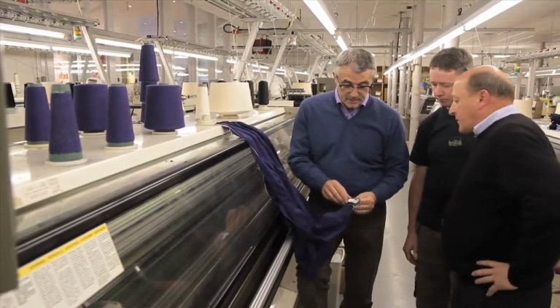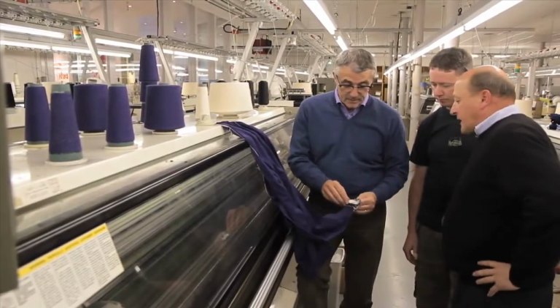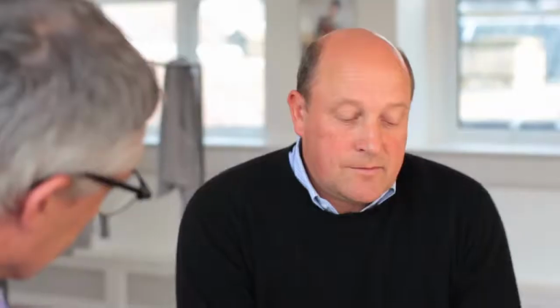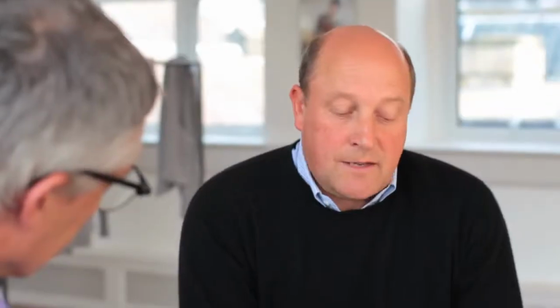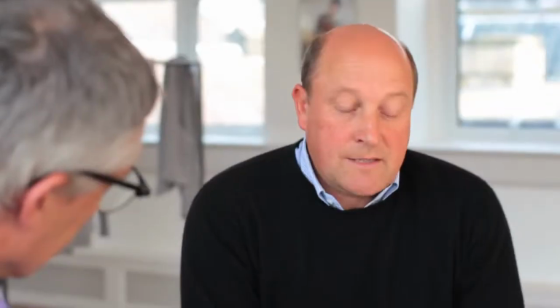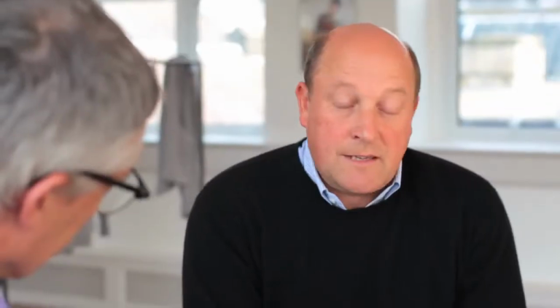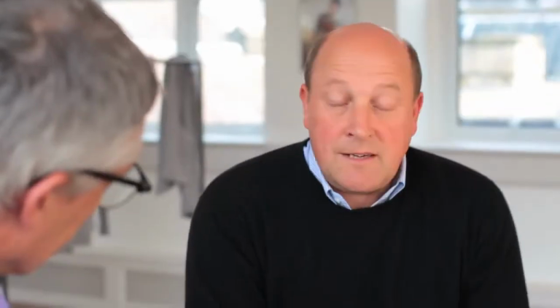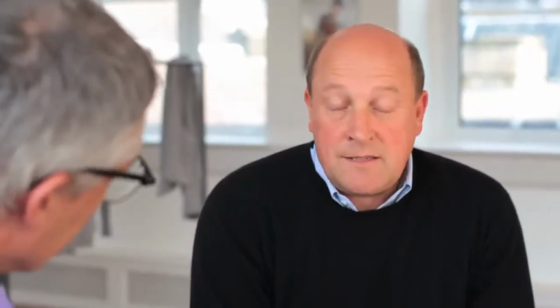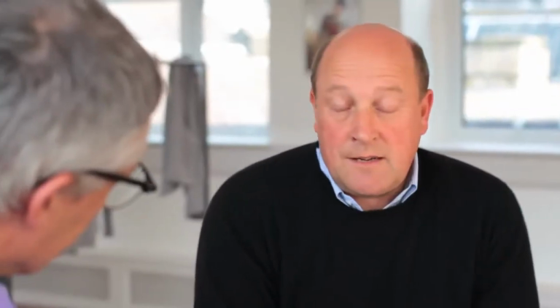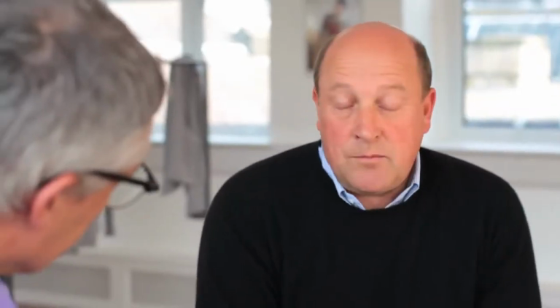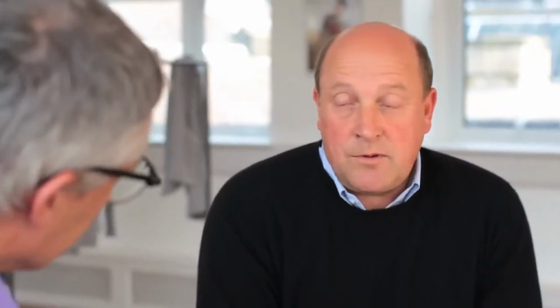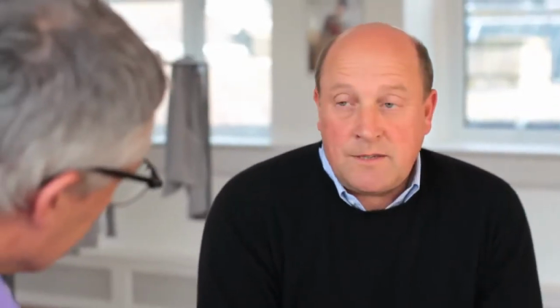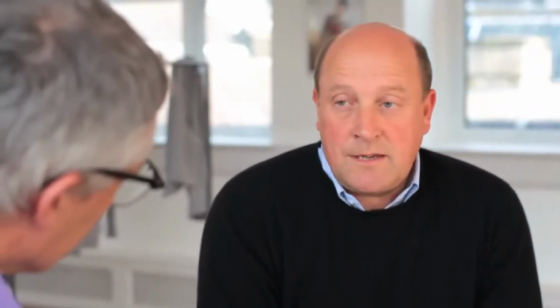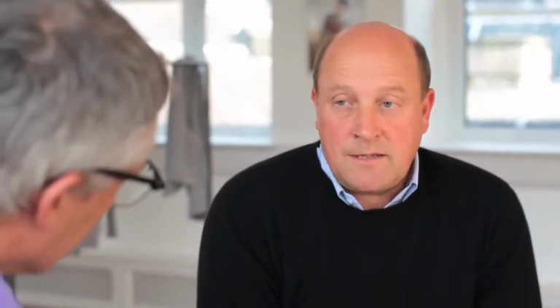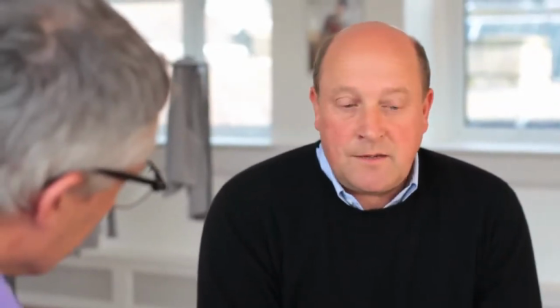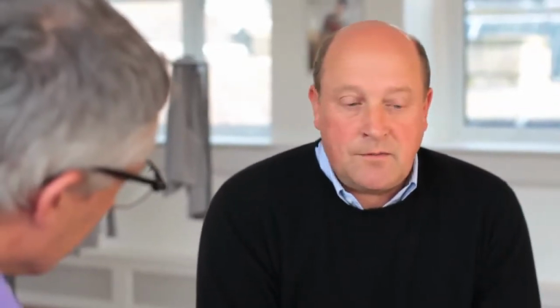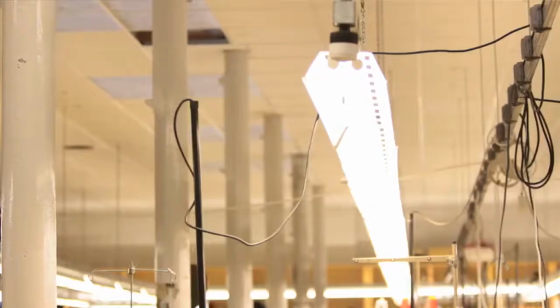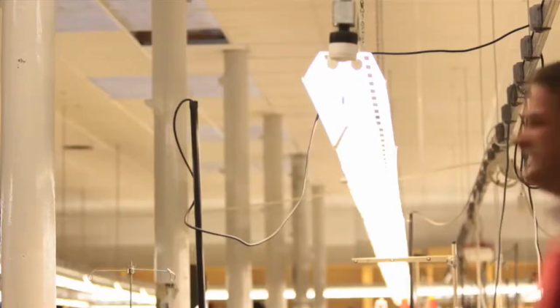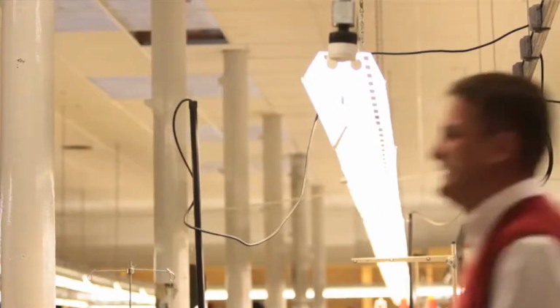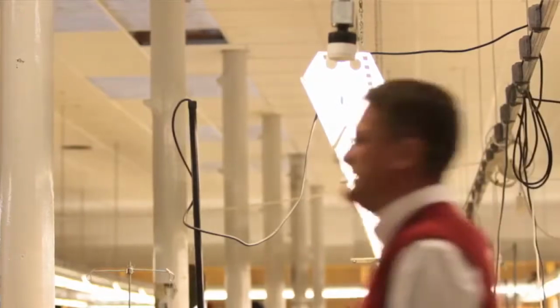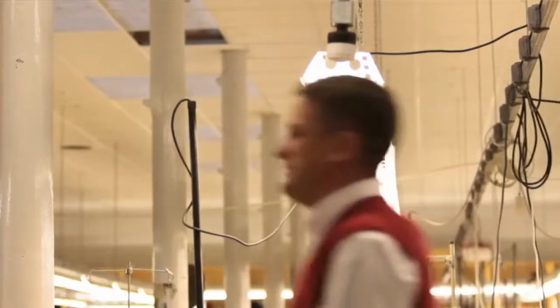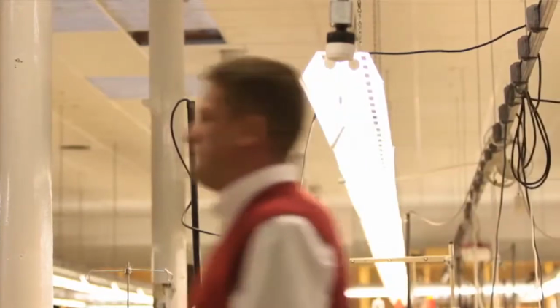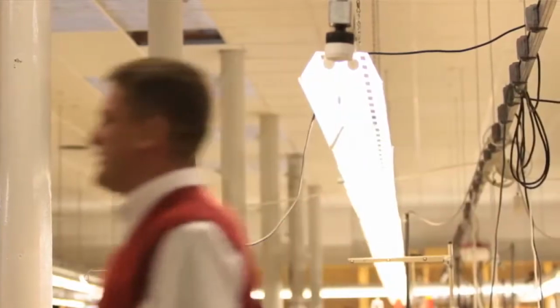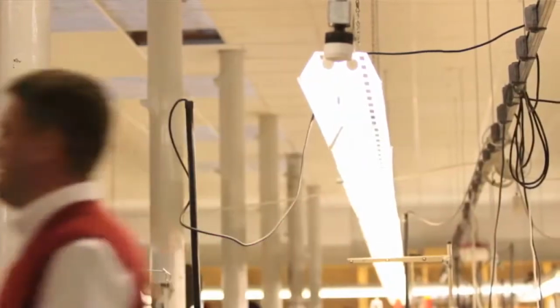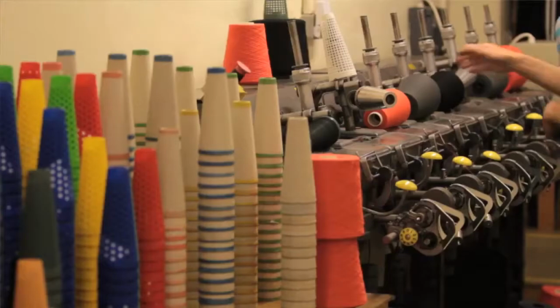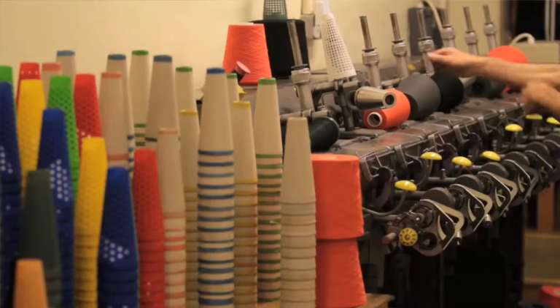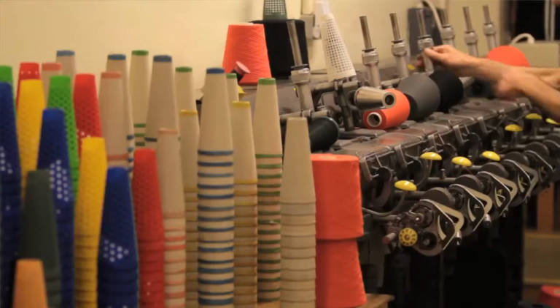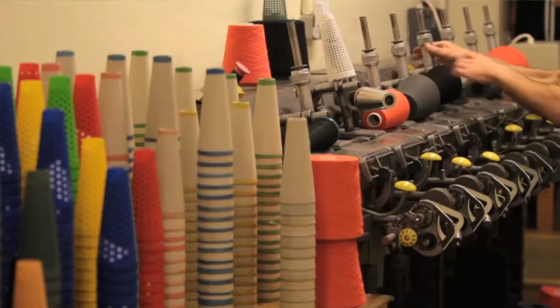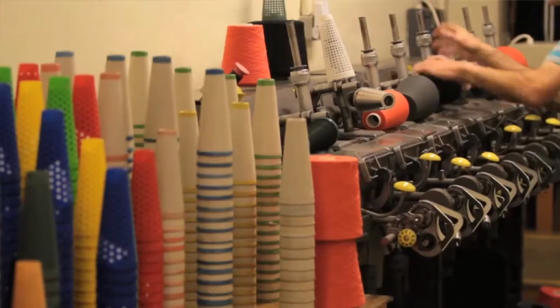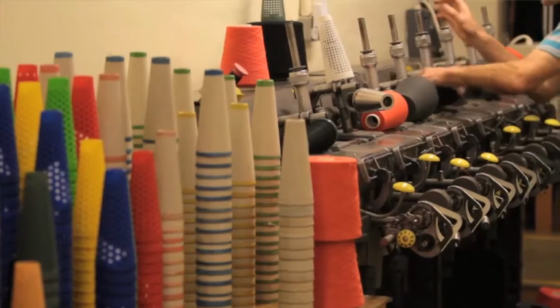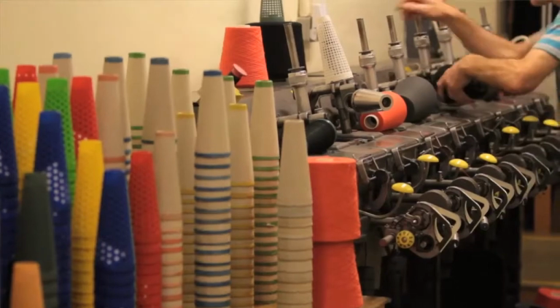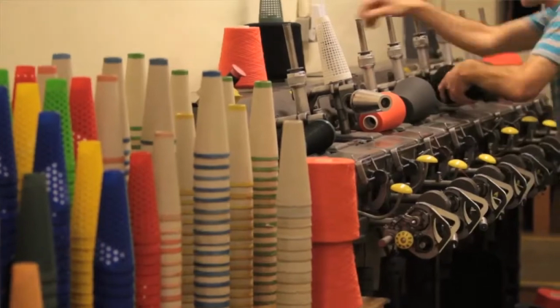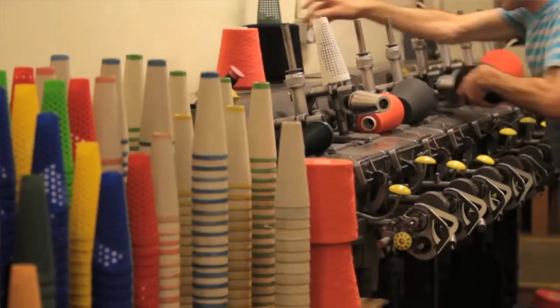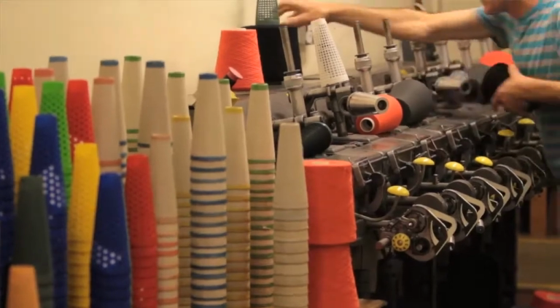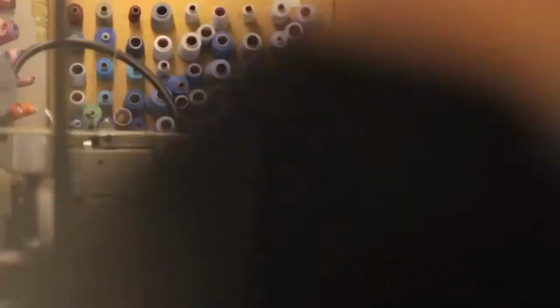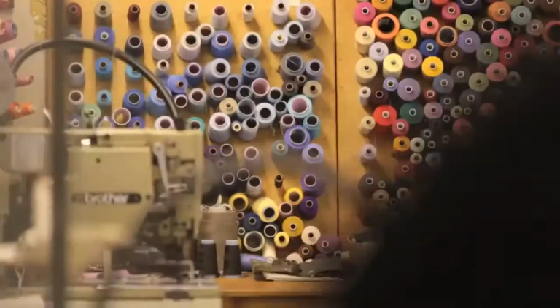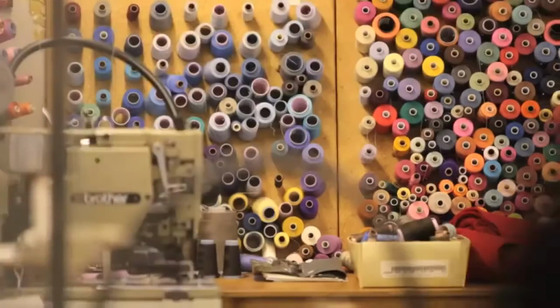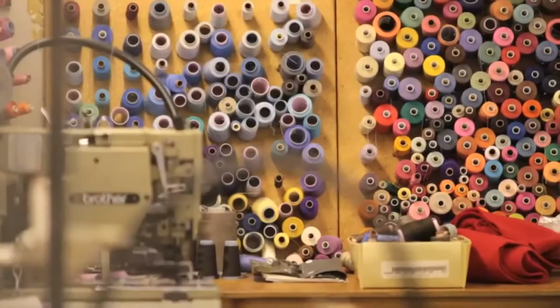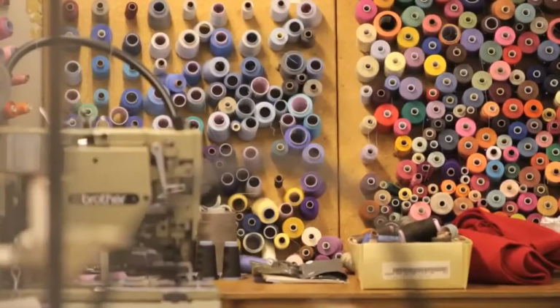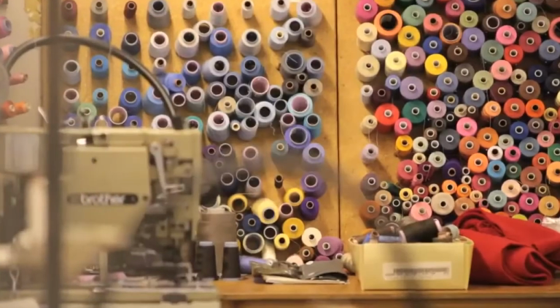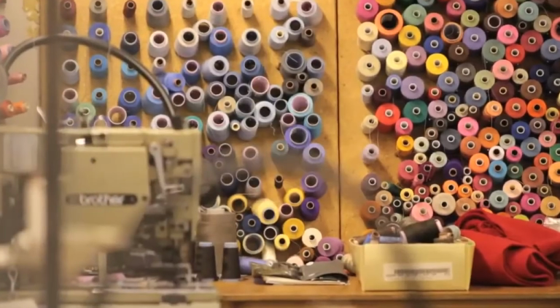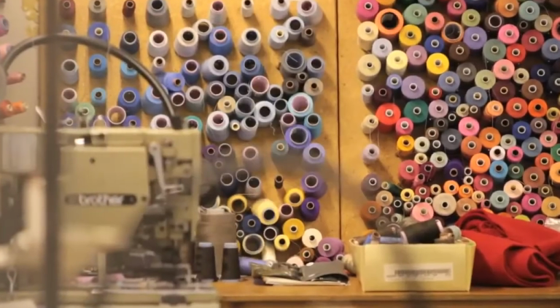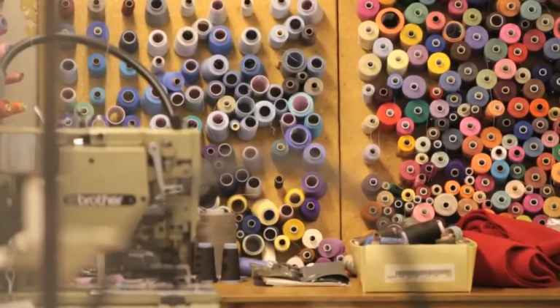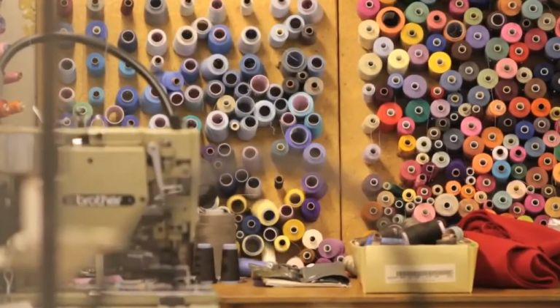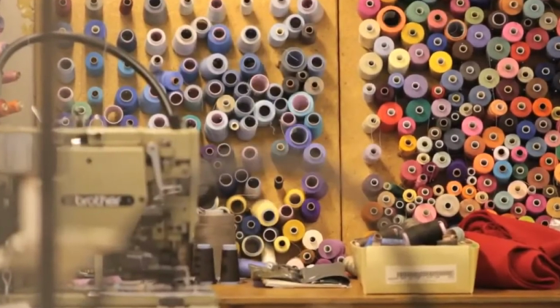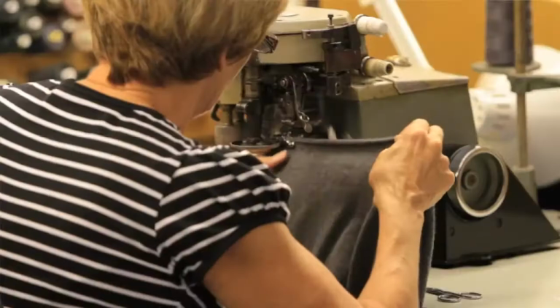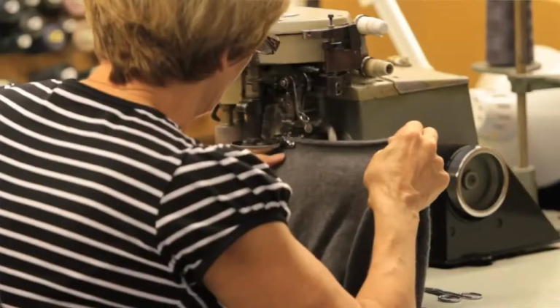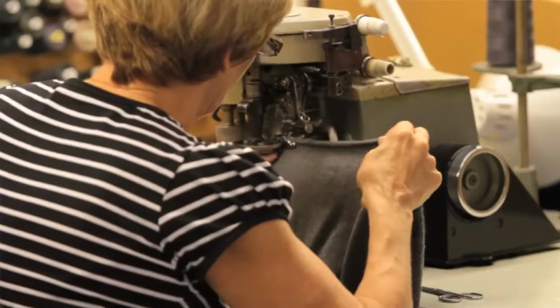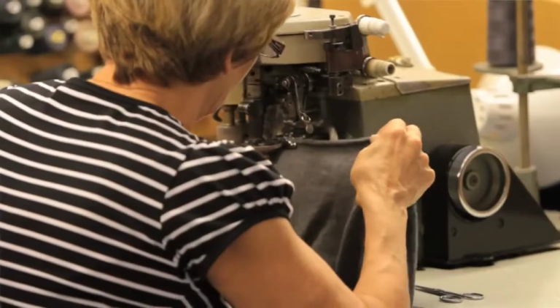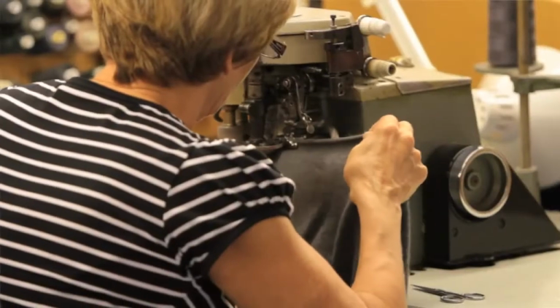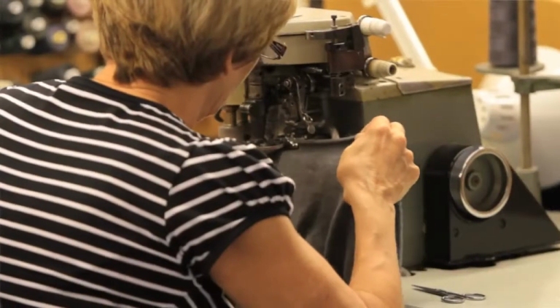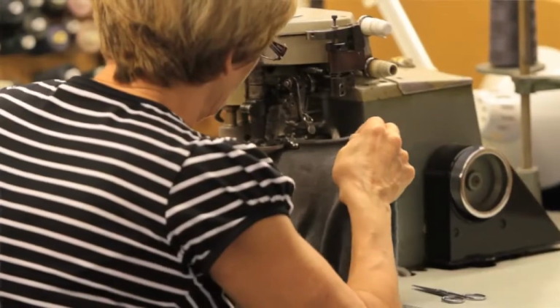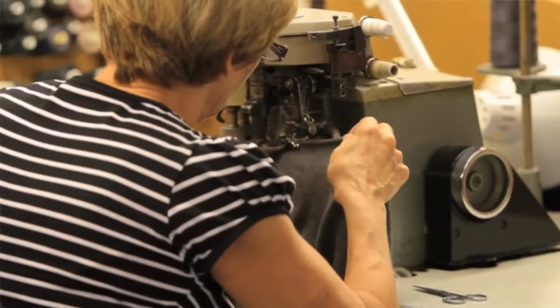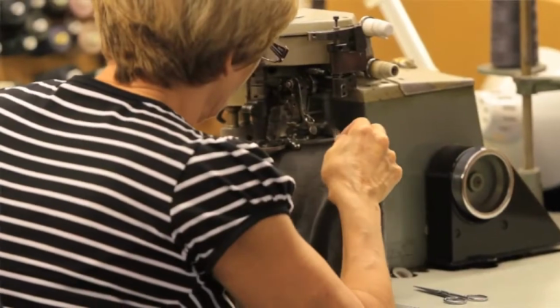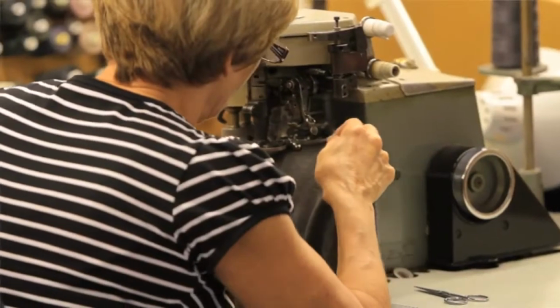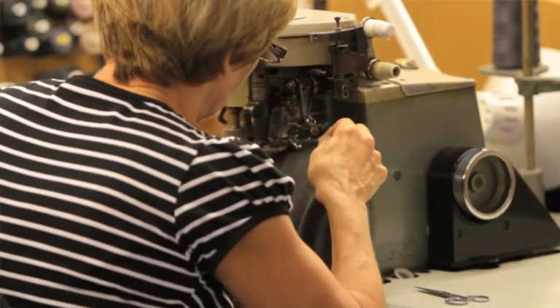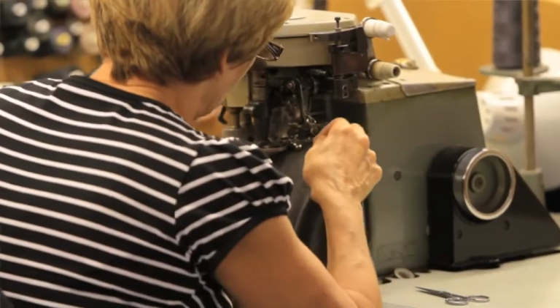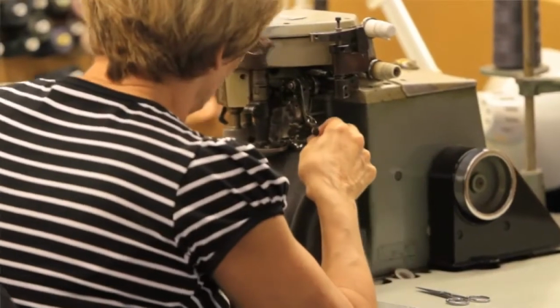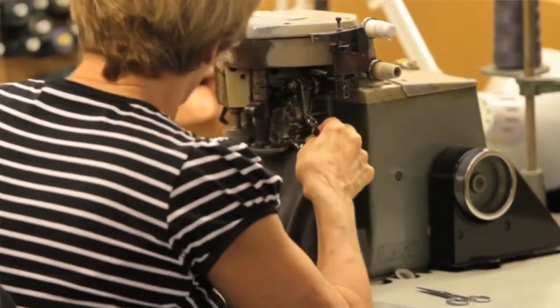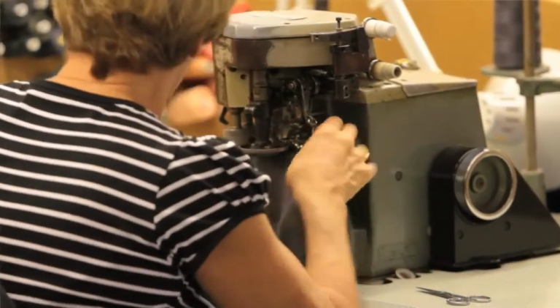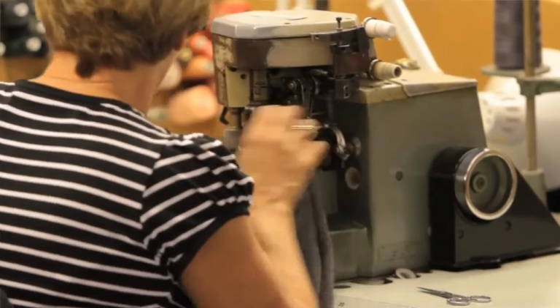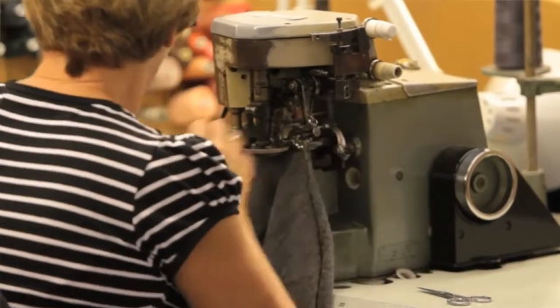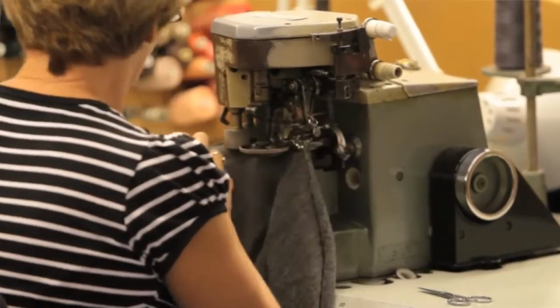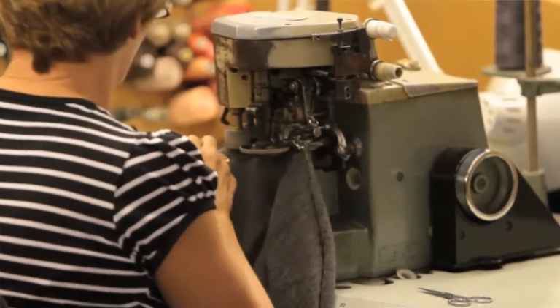Yes, it is labour intensive. On average, 20 pairs of hands will be involved in the making of a cashmere sweater.